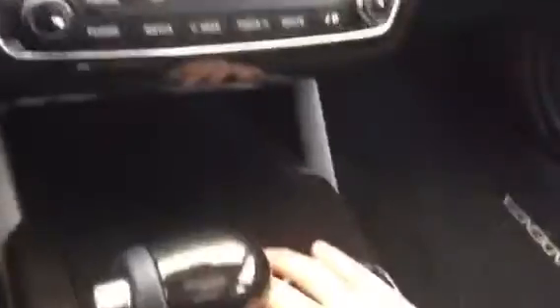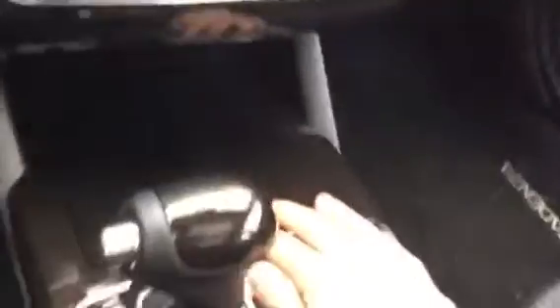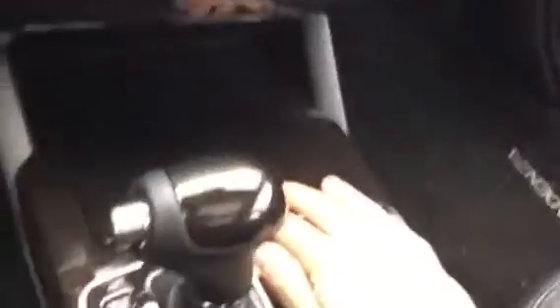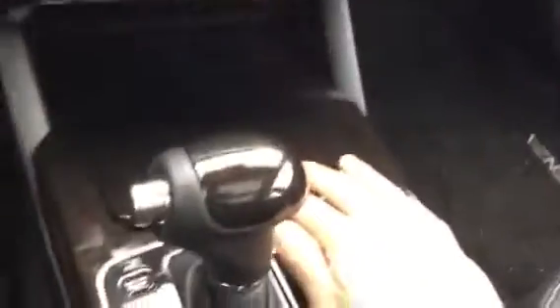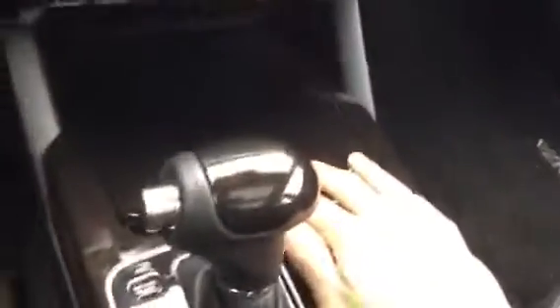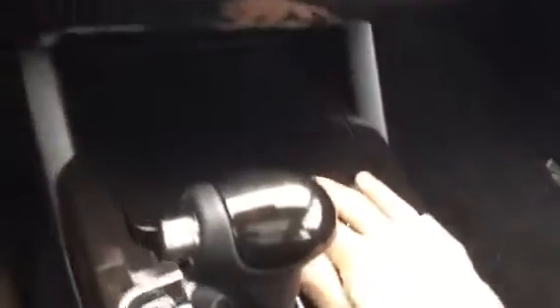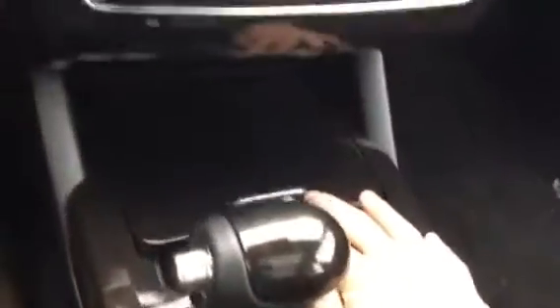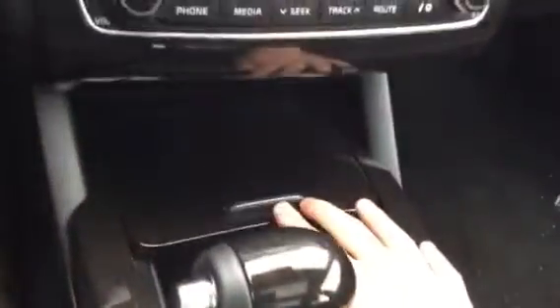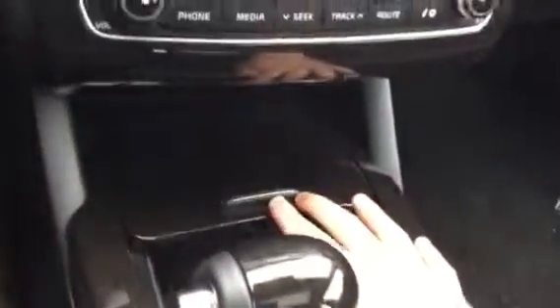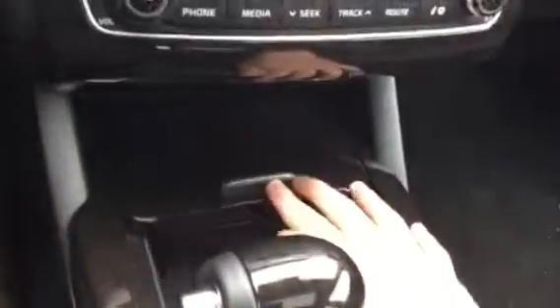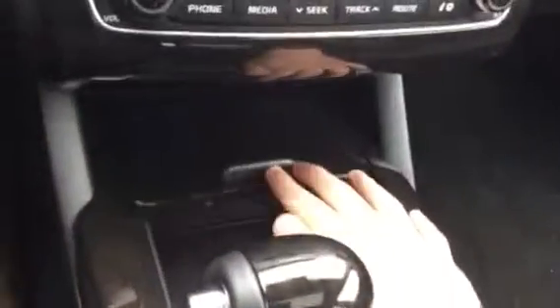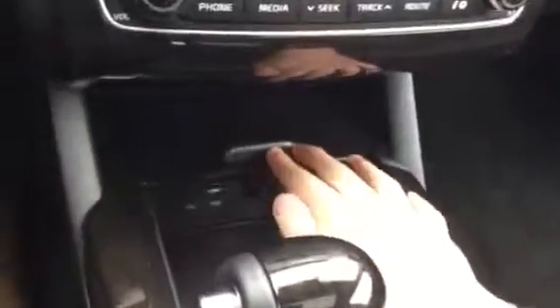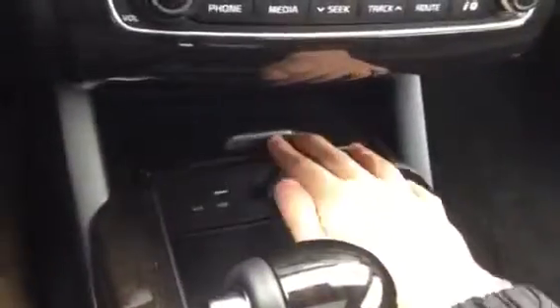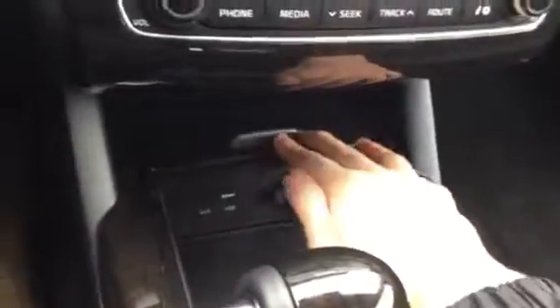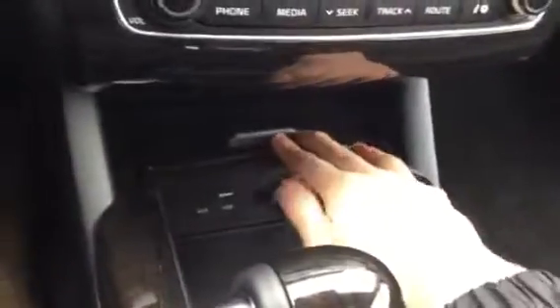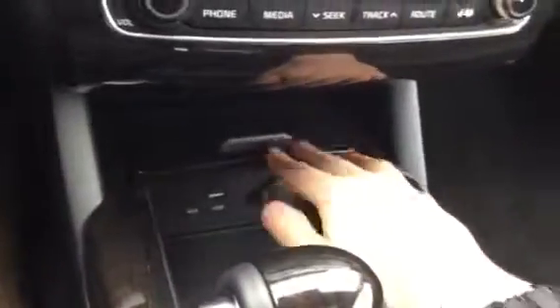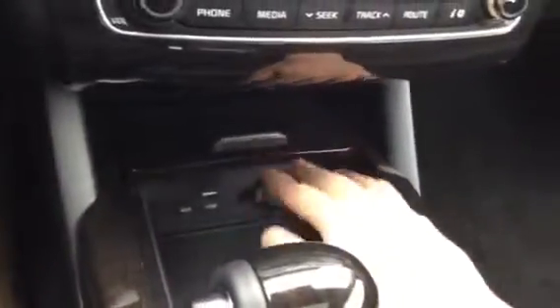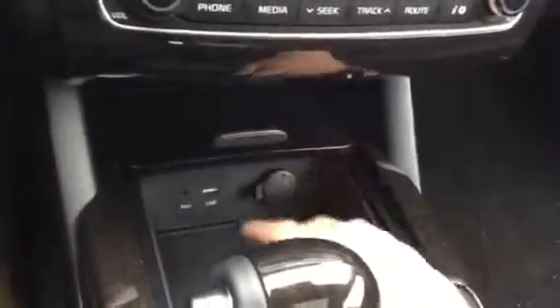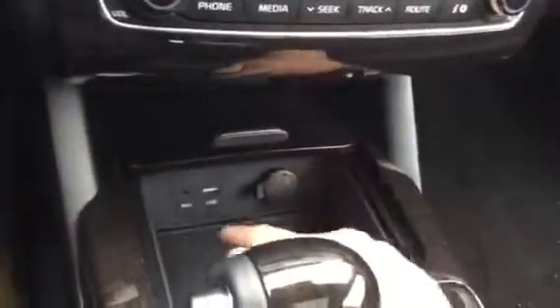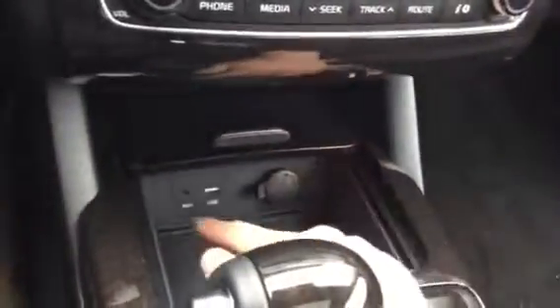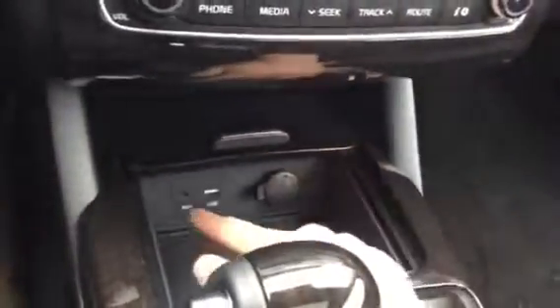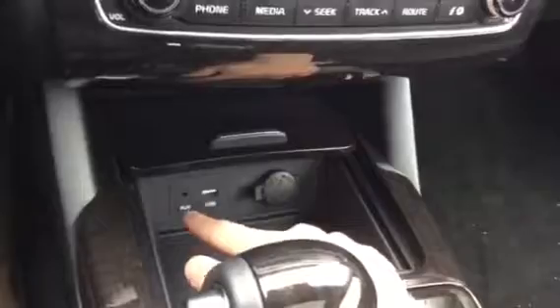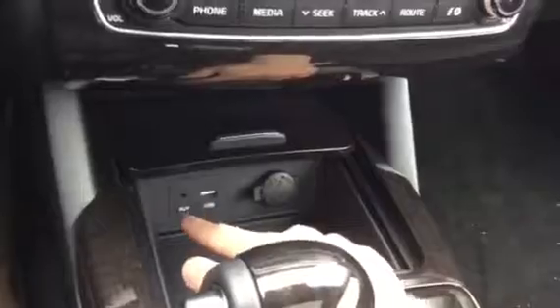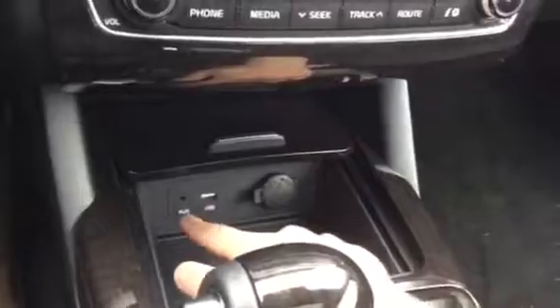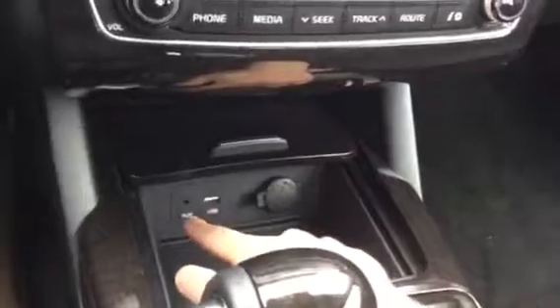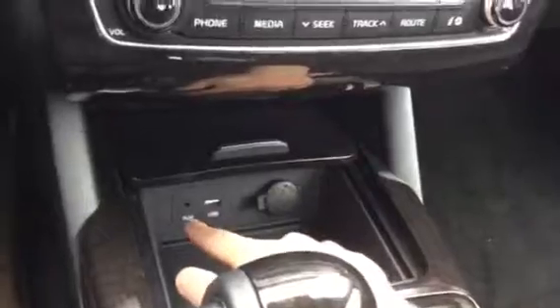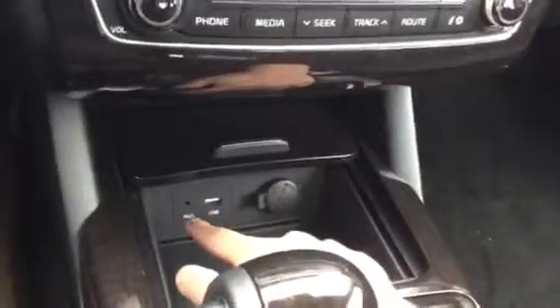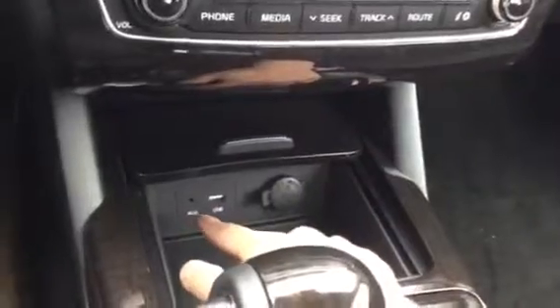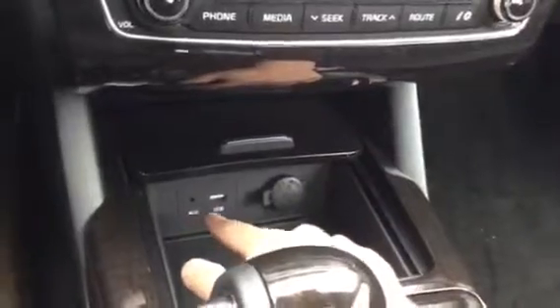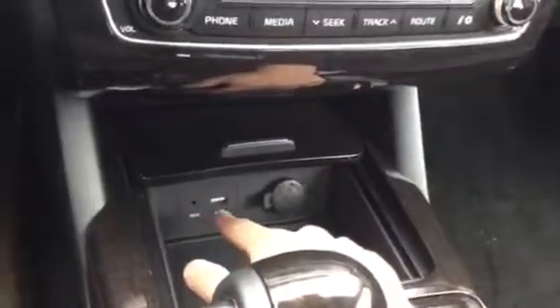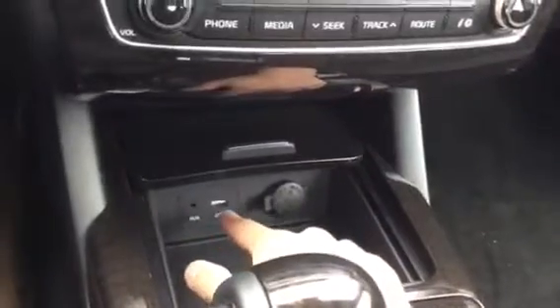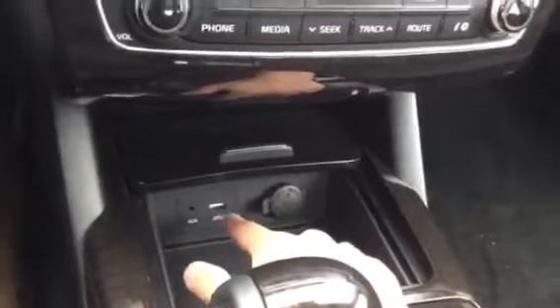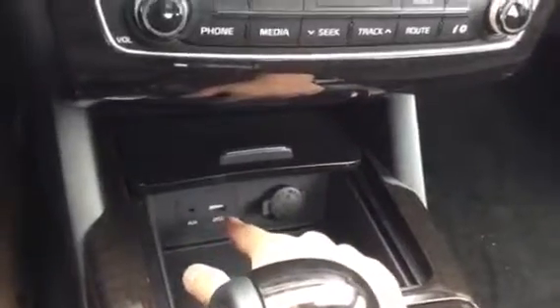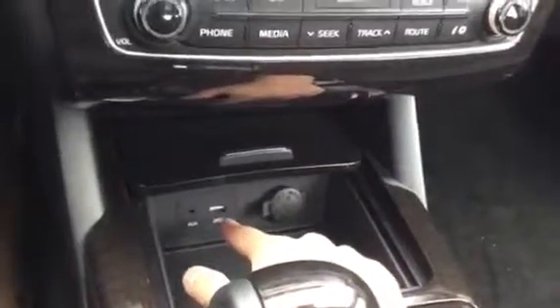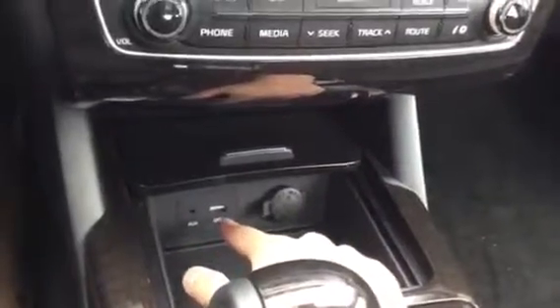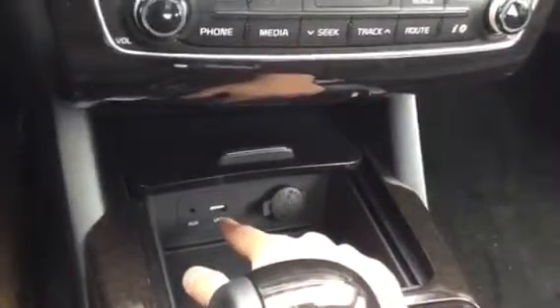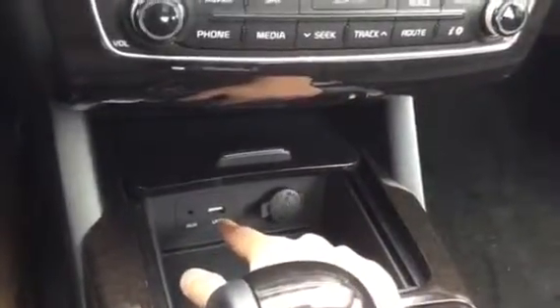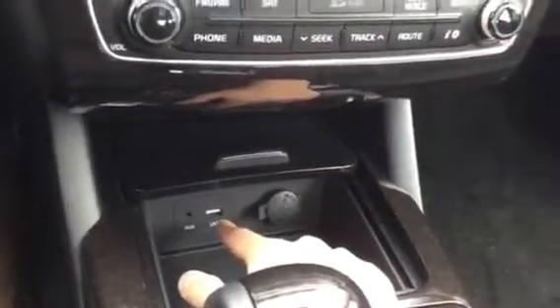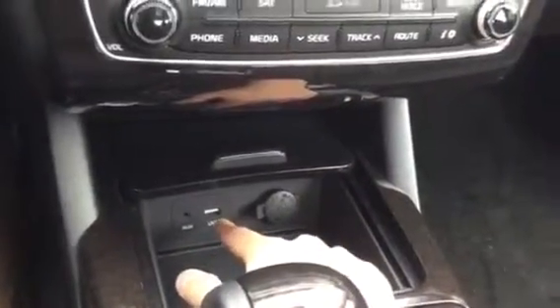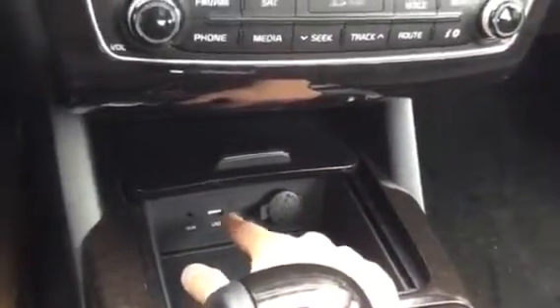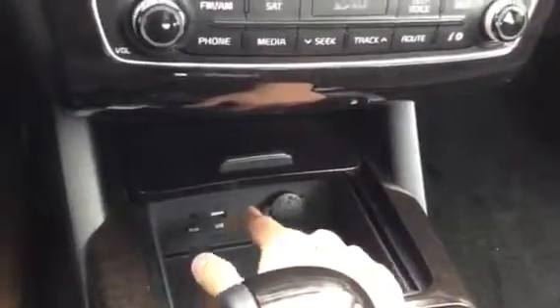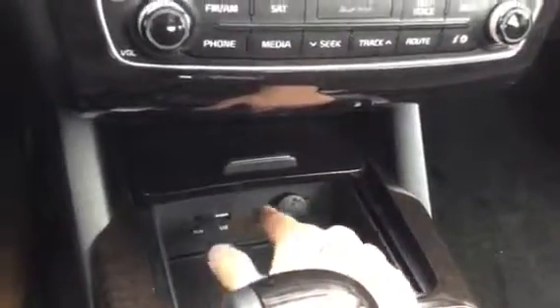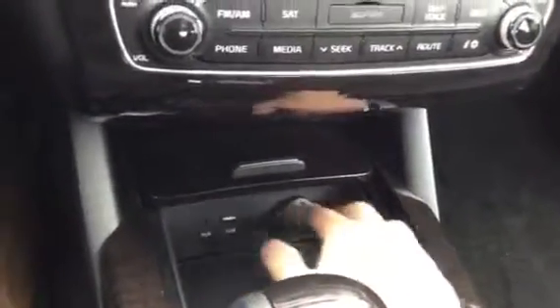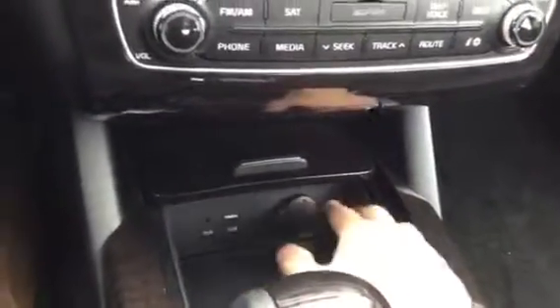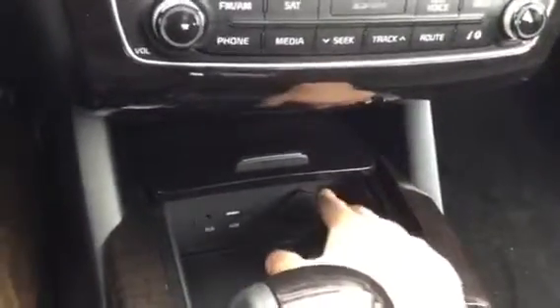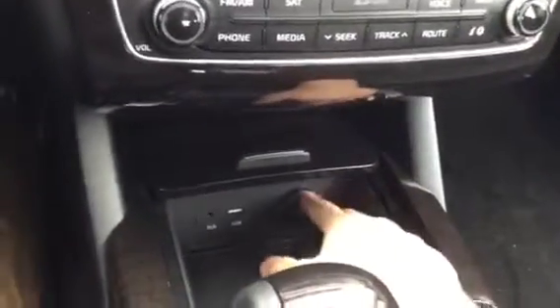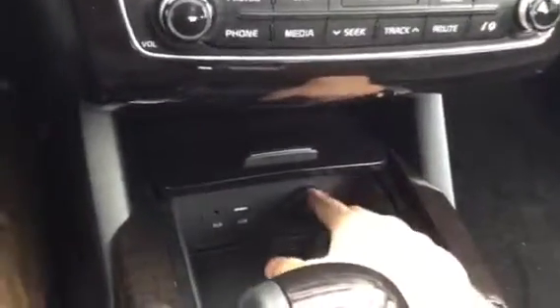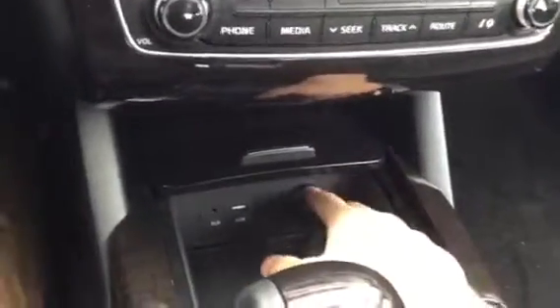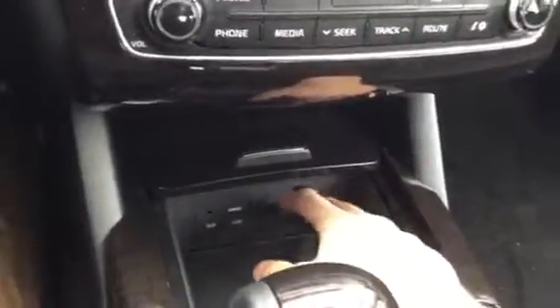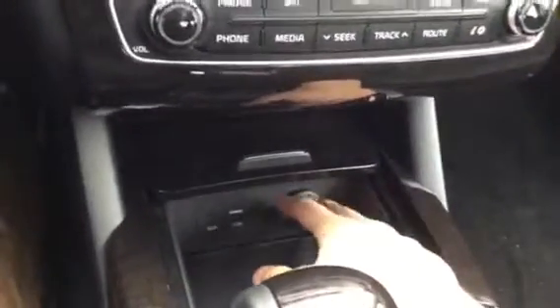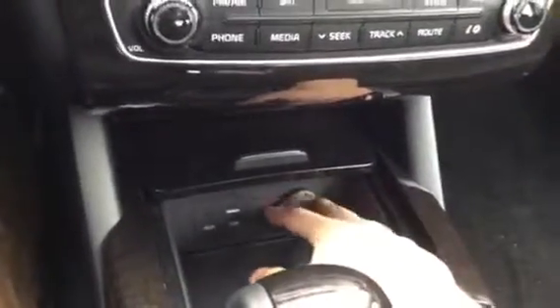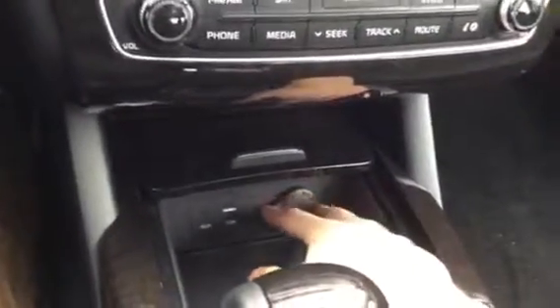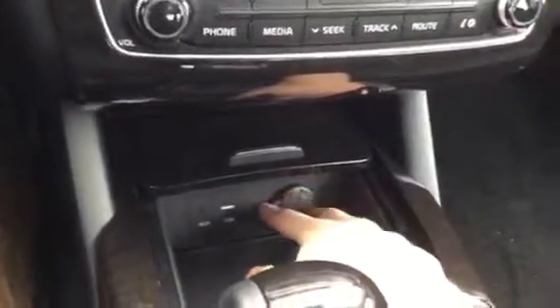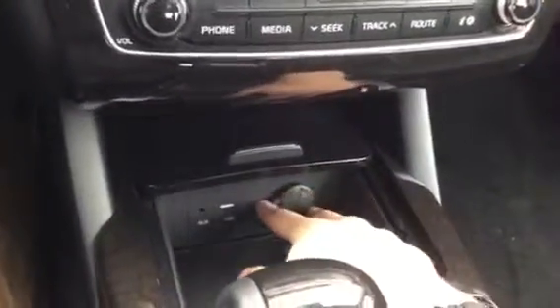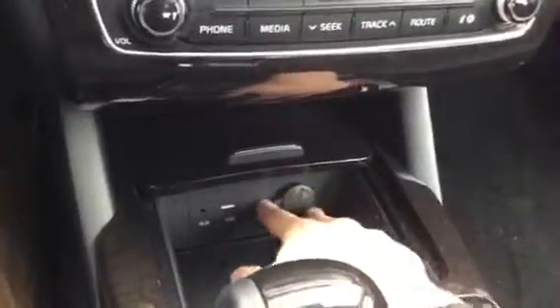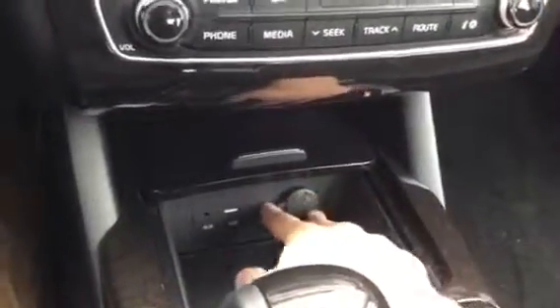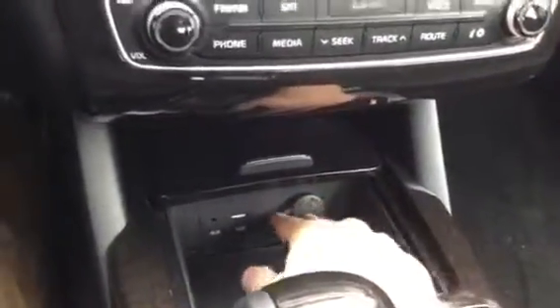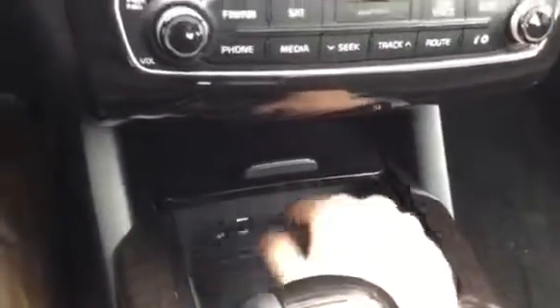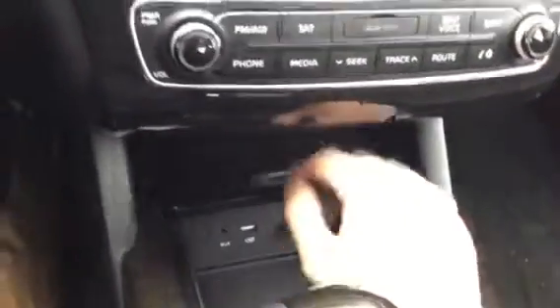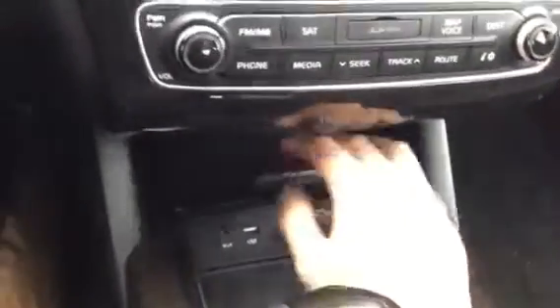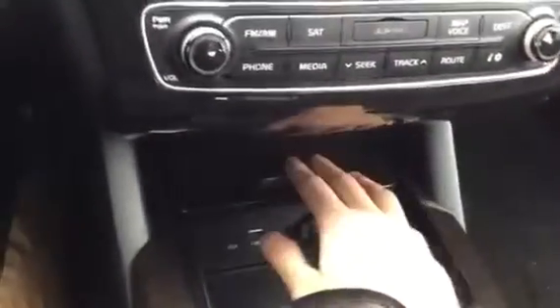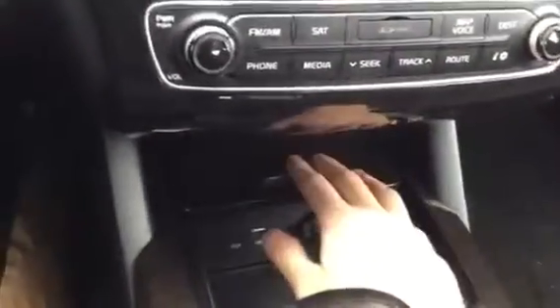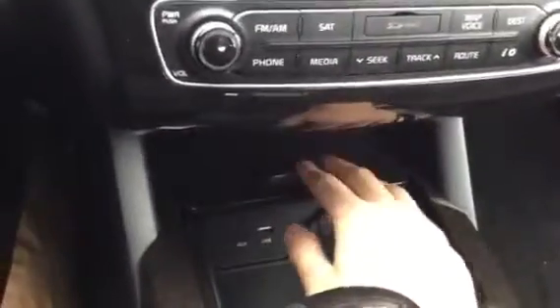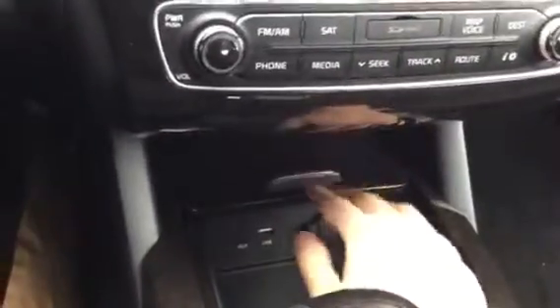As soon as you open this compartment up right here, you have an aux input, a USB input, and a 12-volt input.